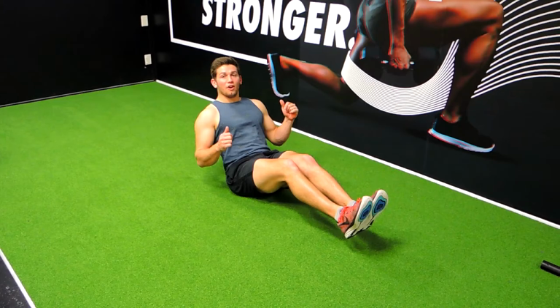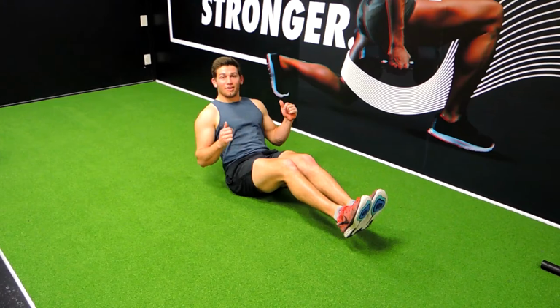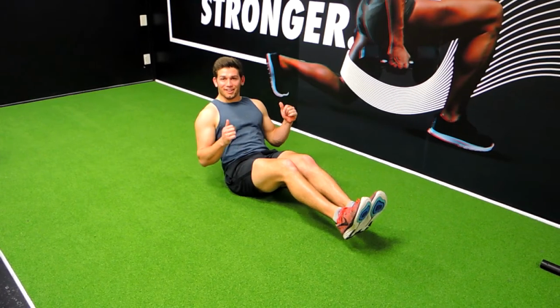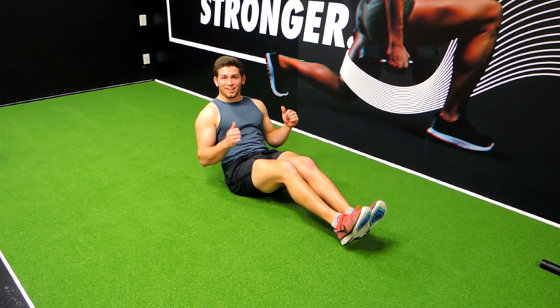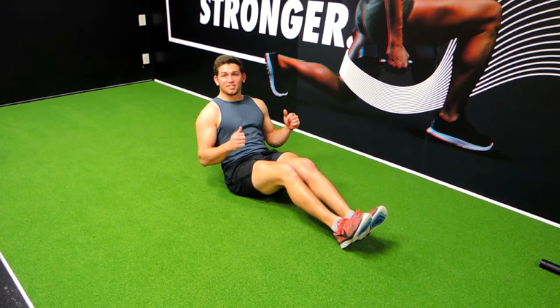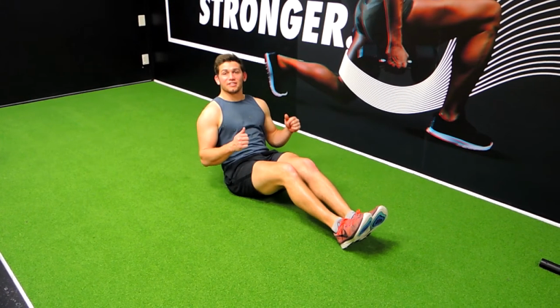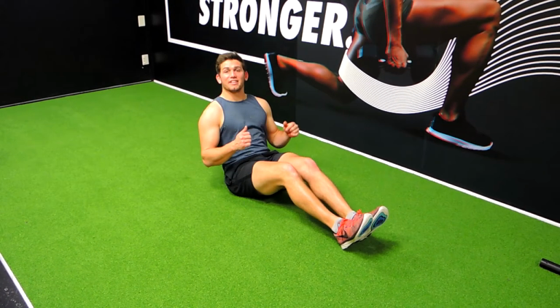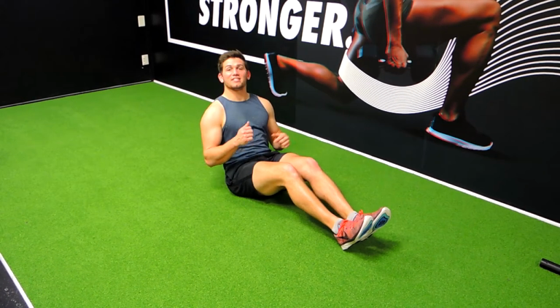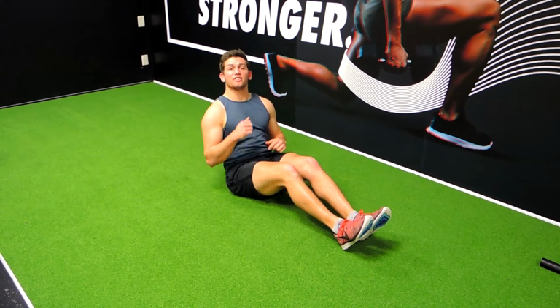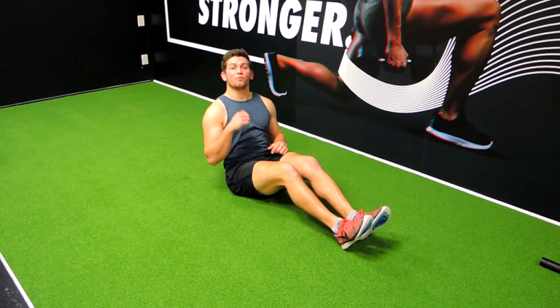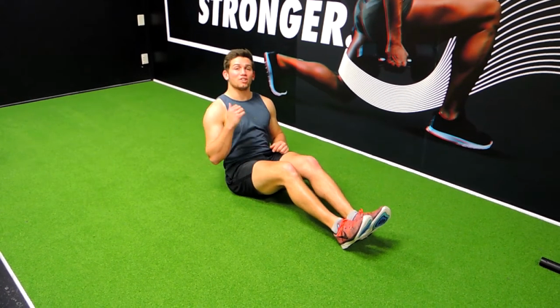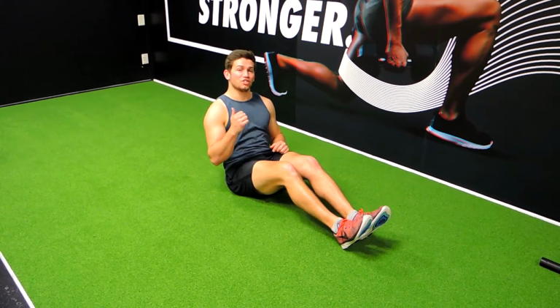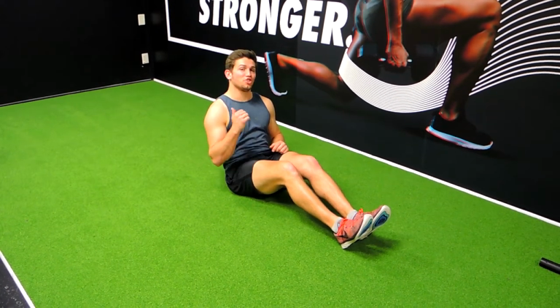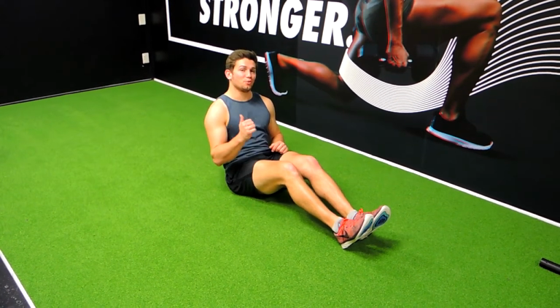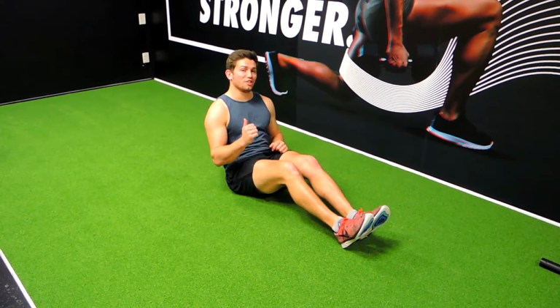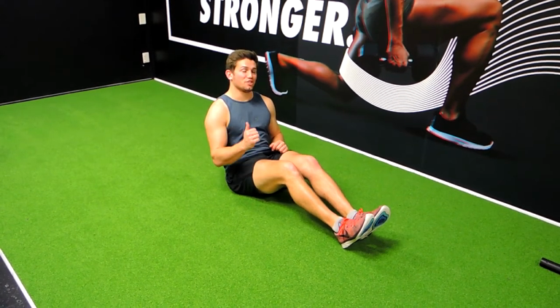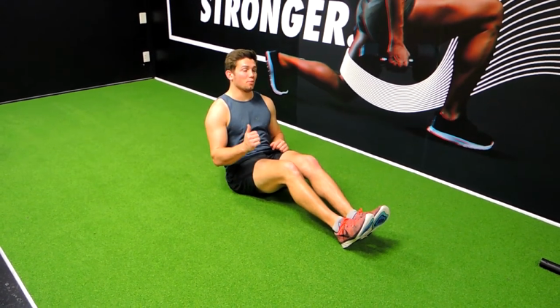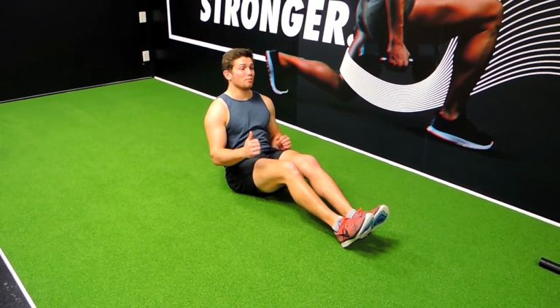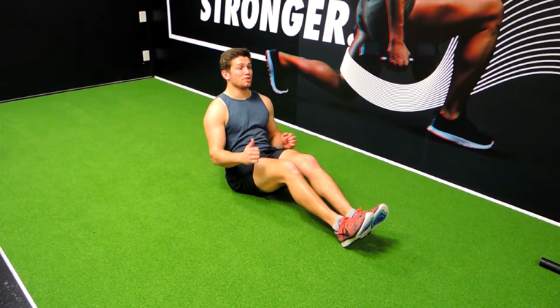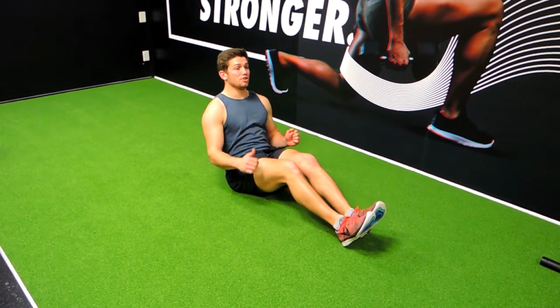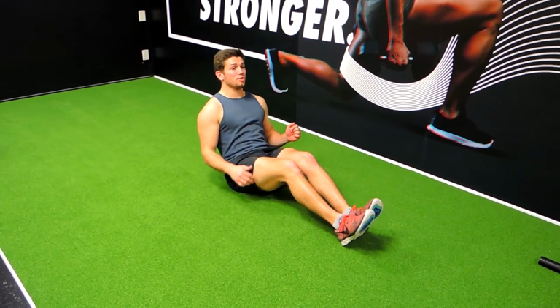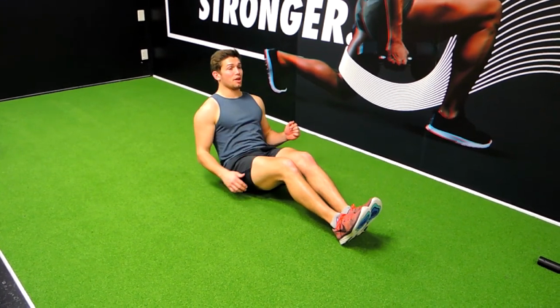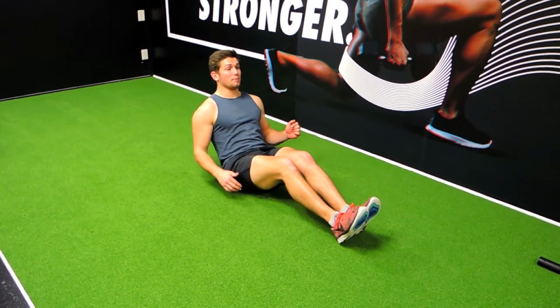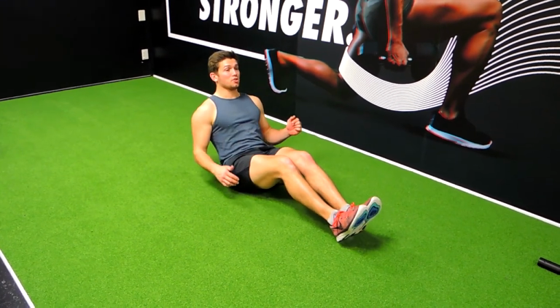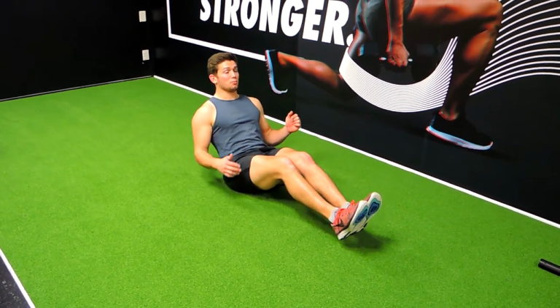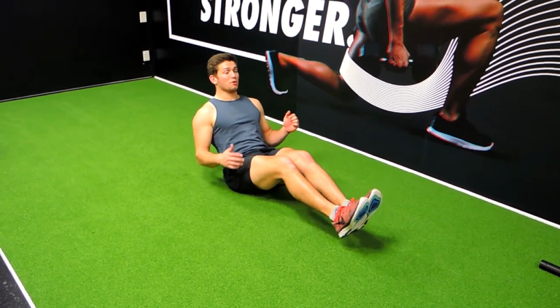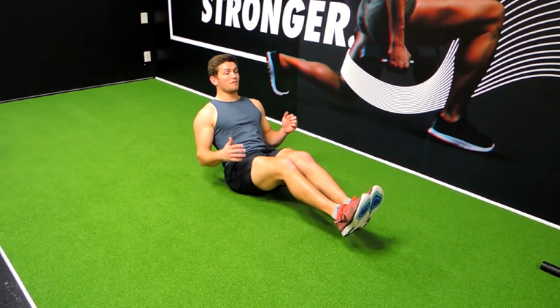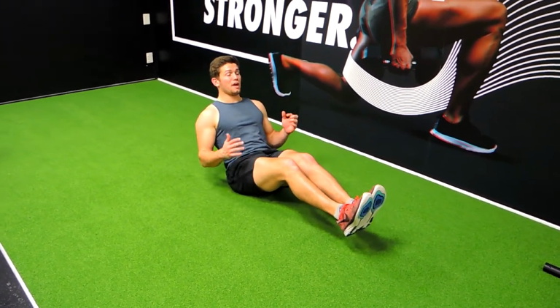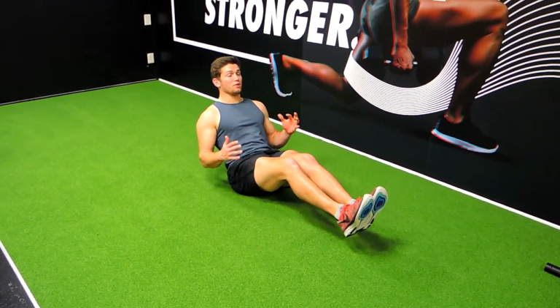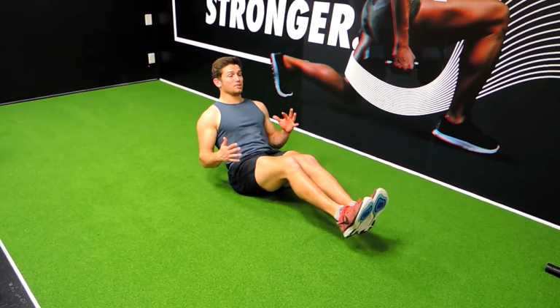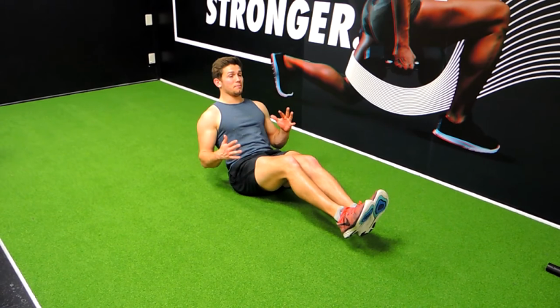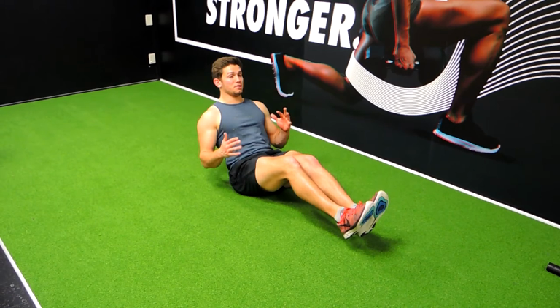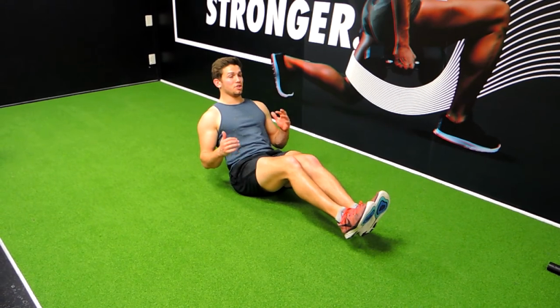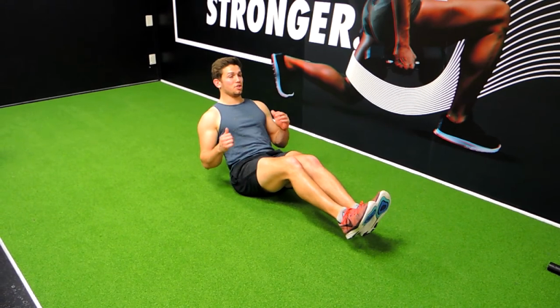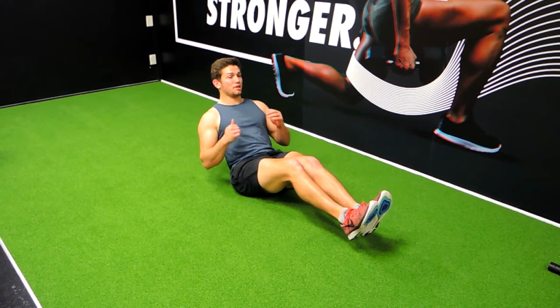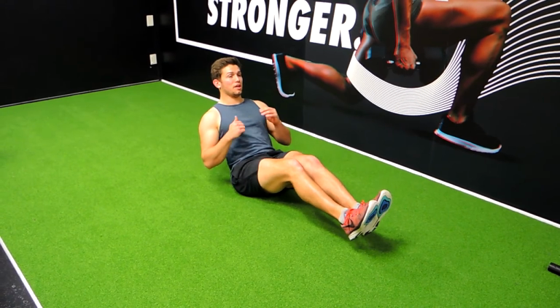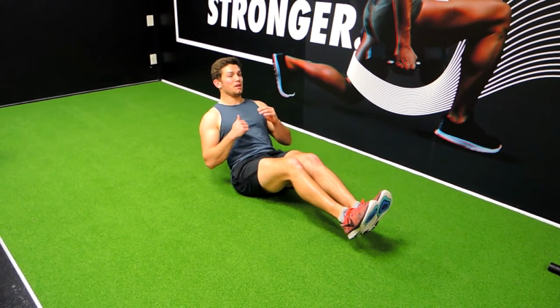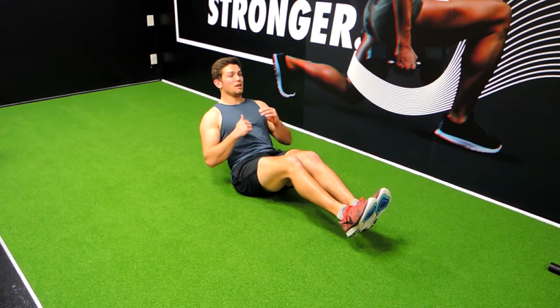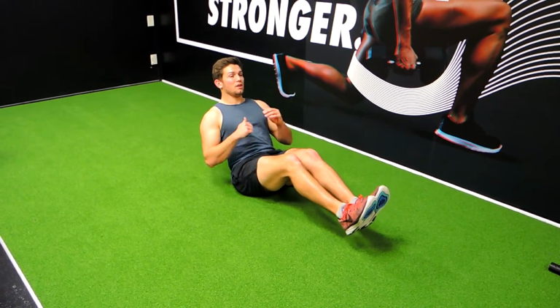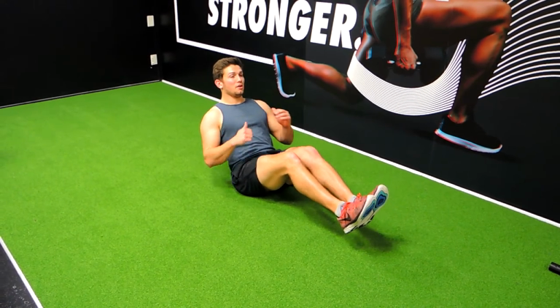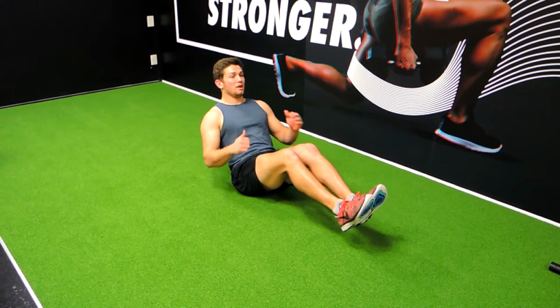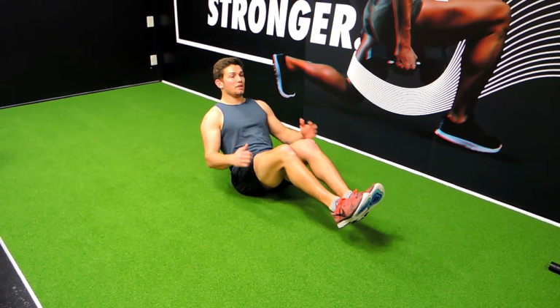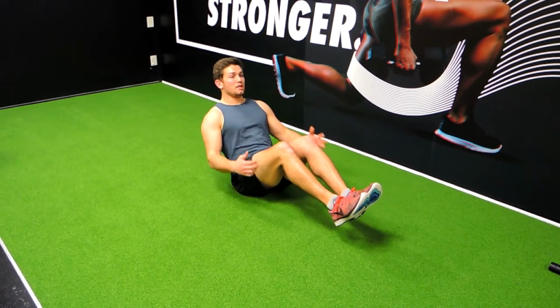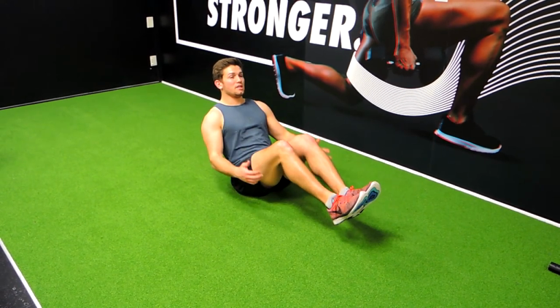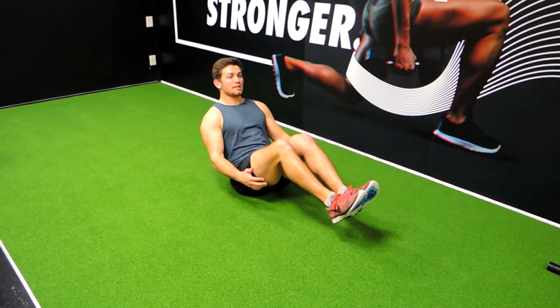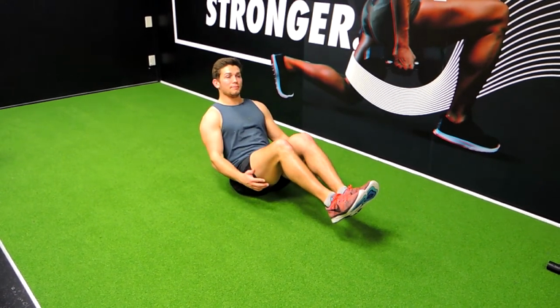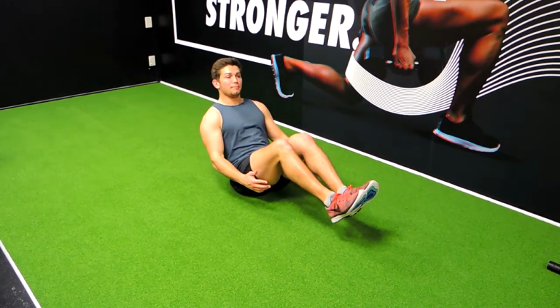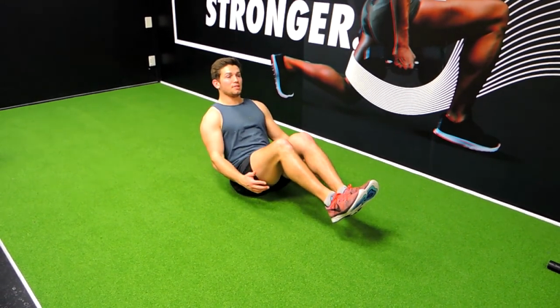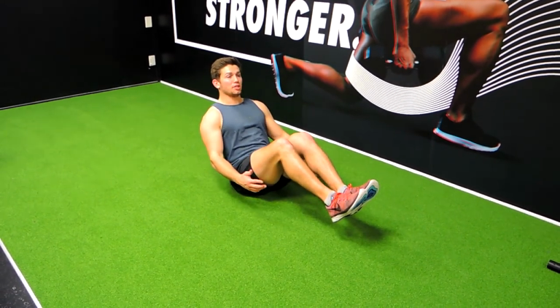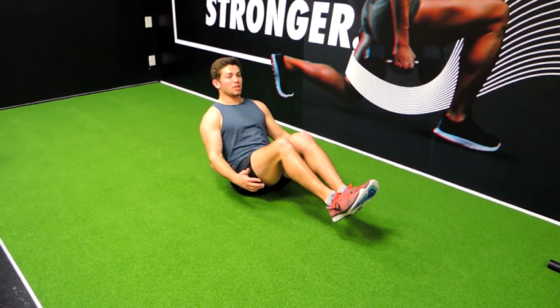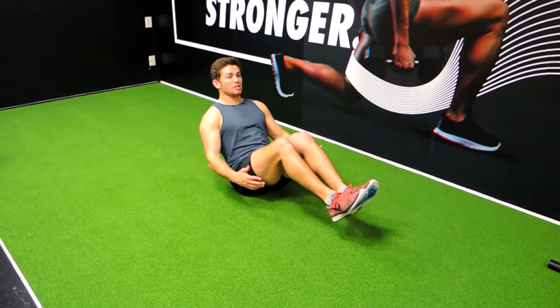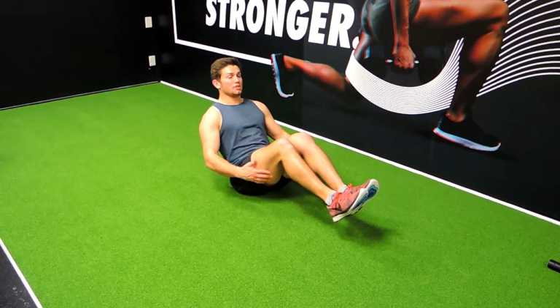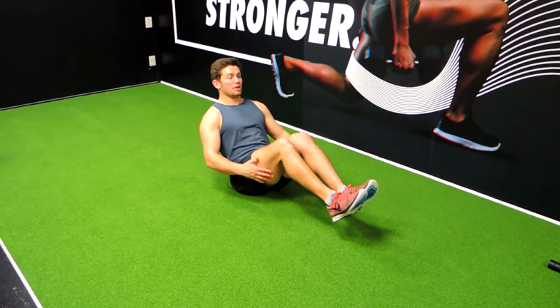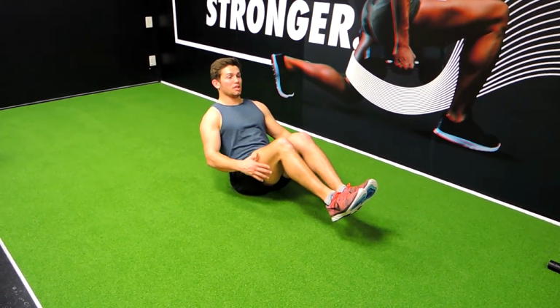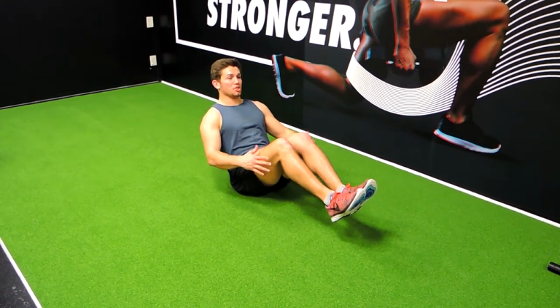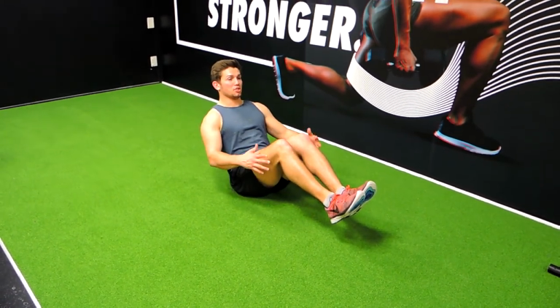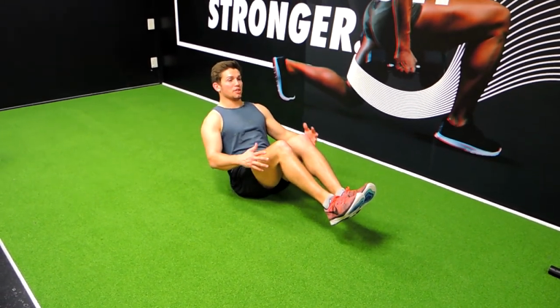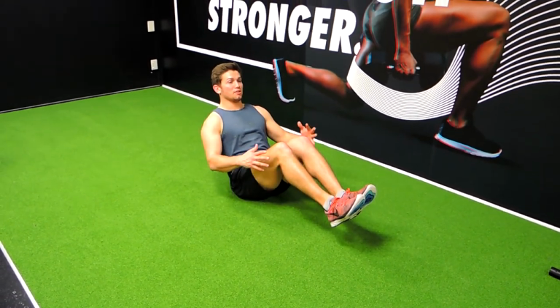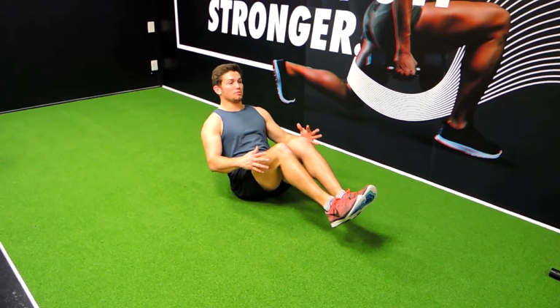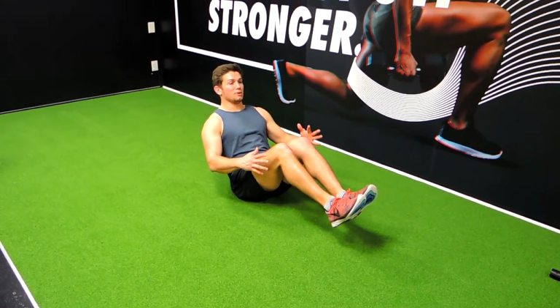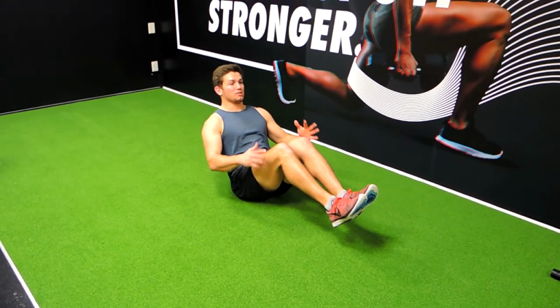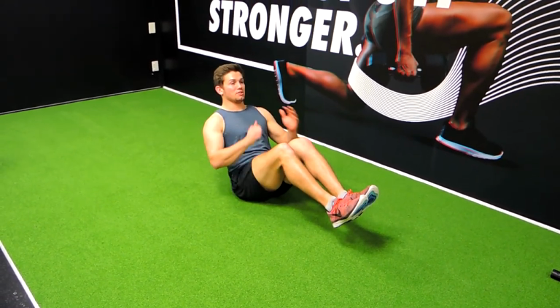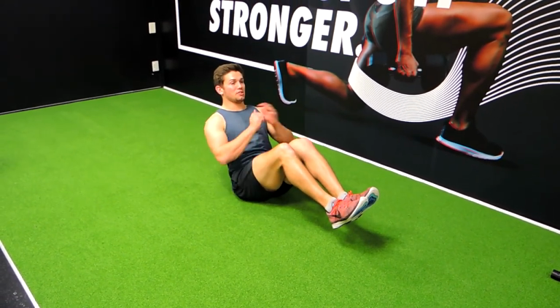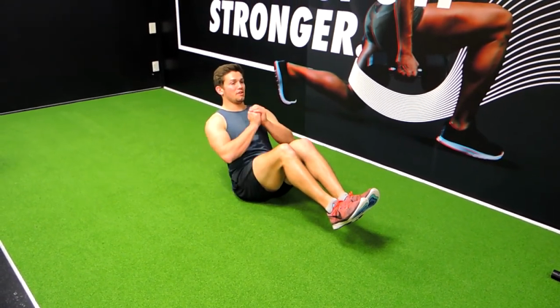Okay guys, so these are the Russian twists. What I'm going to do is come into more of an elbow position. Your knees can be bent on this, just to counterbalance yourself.